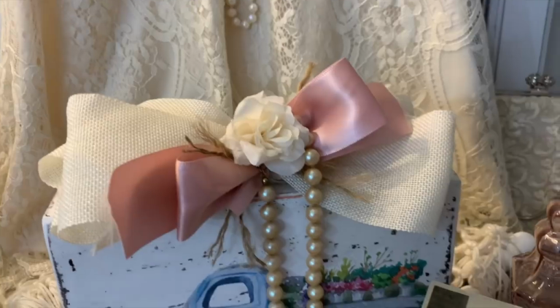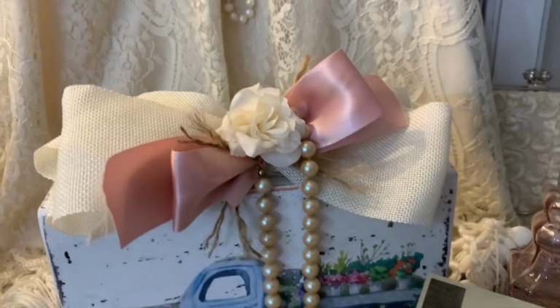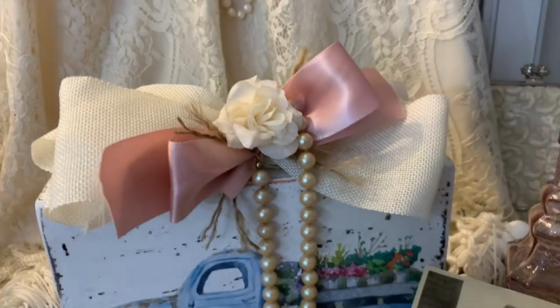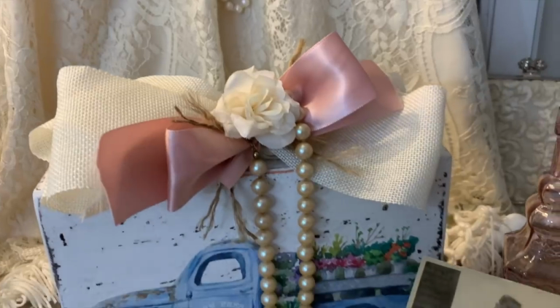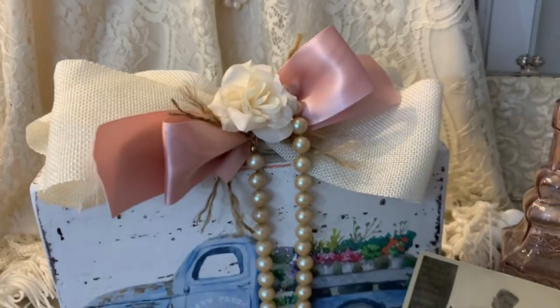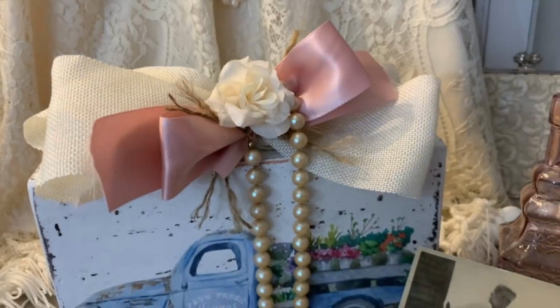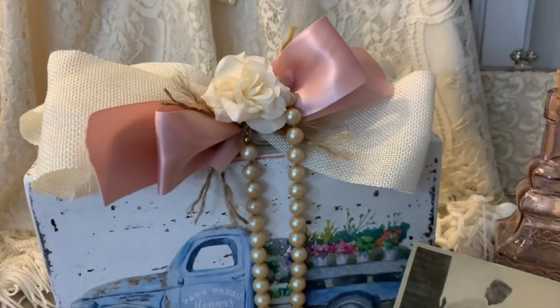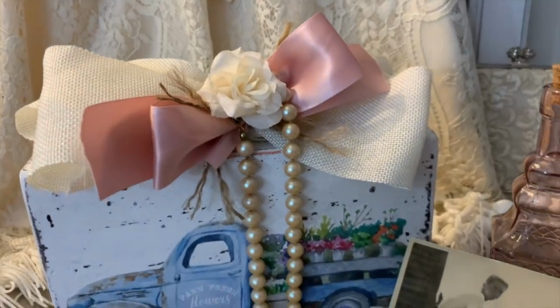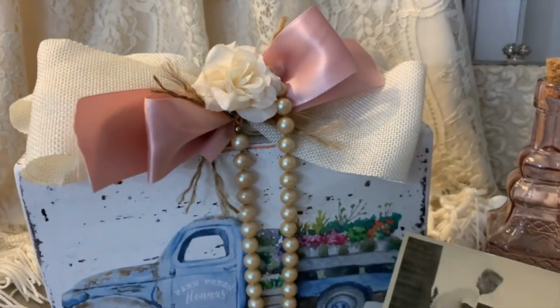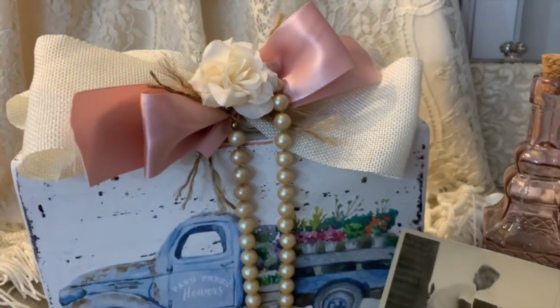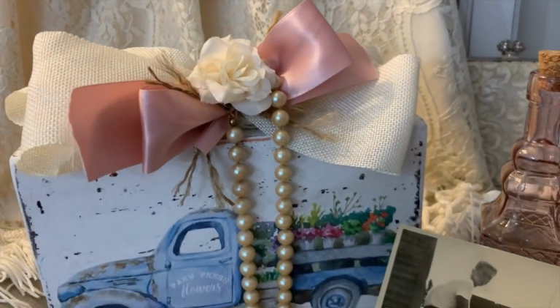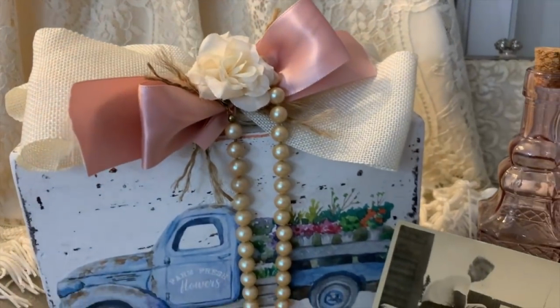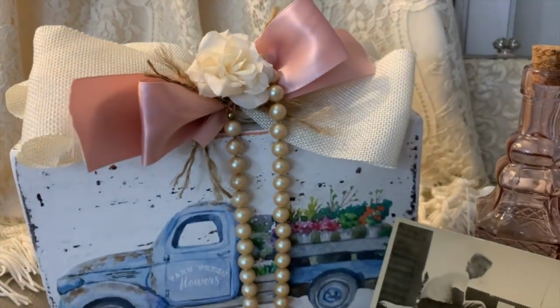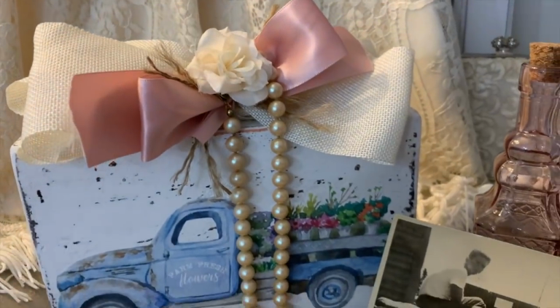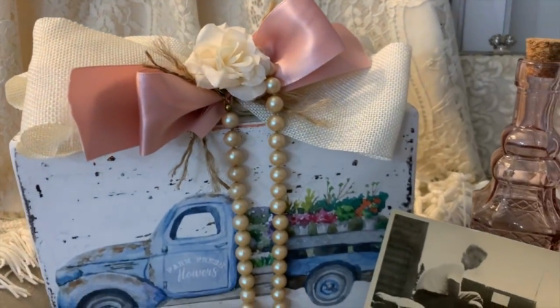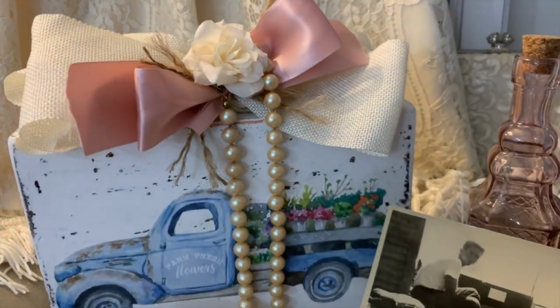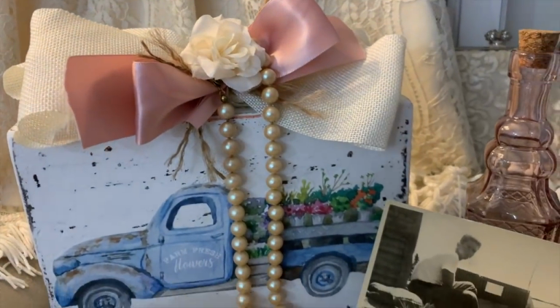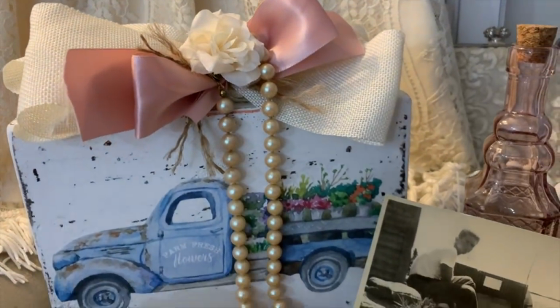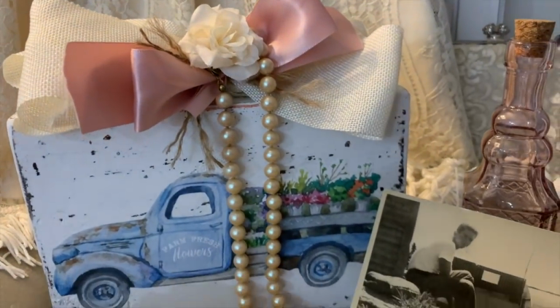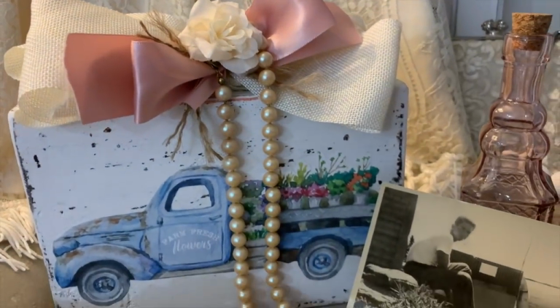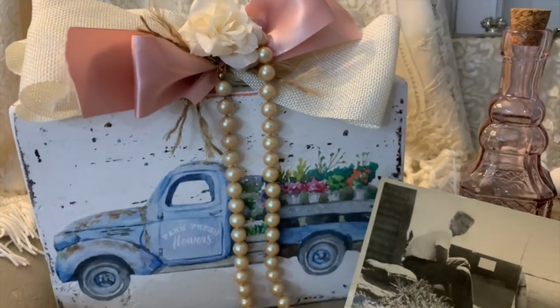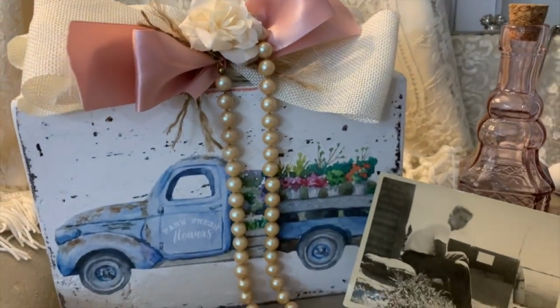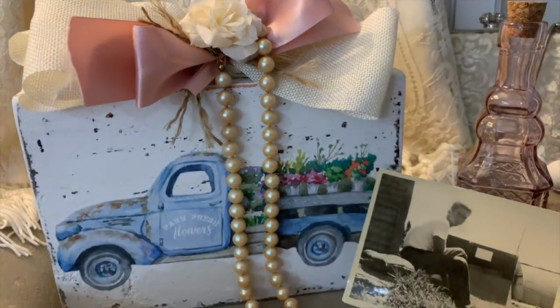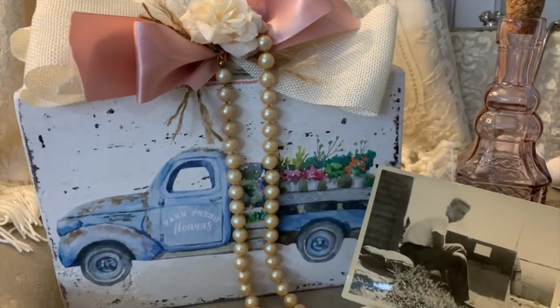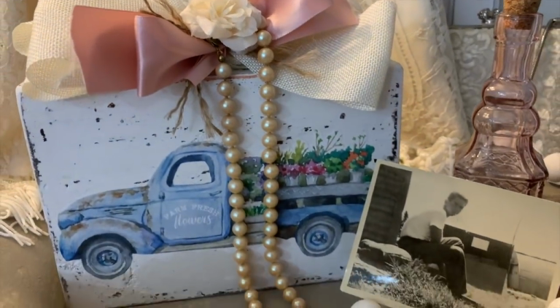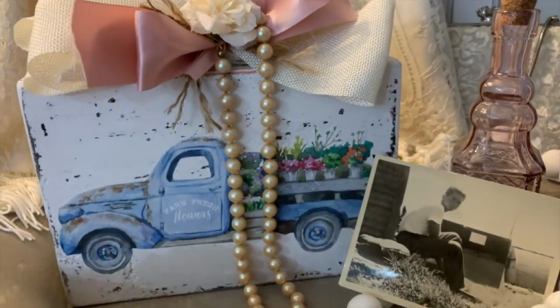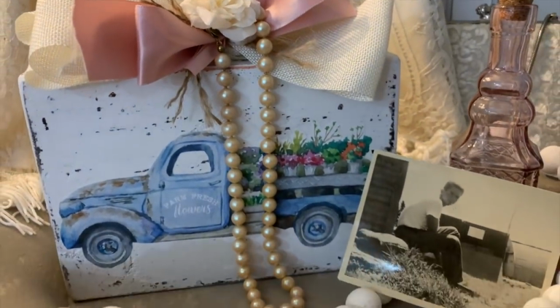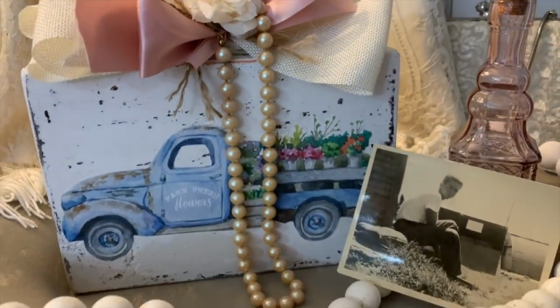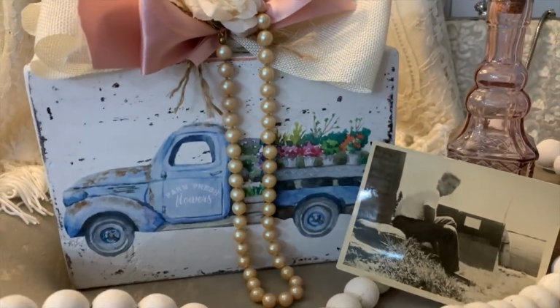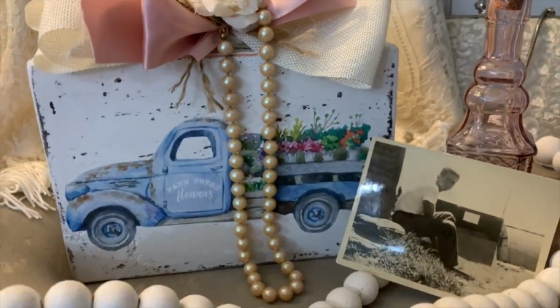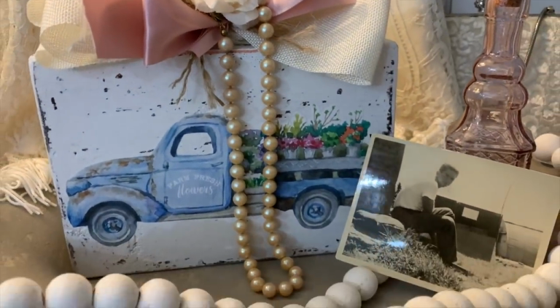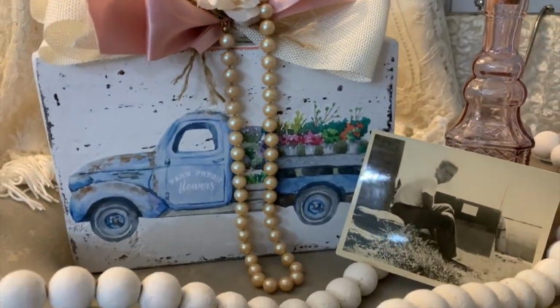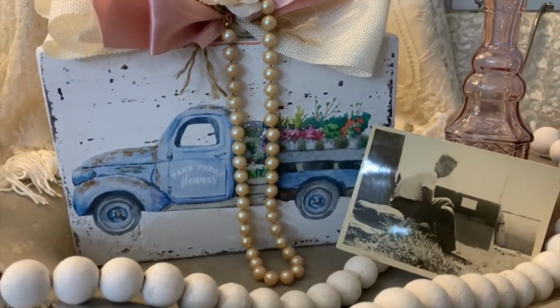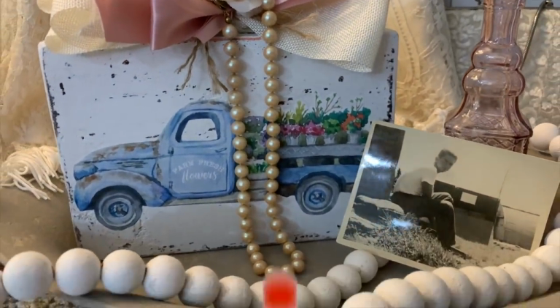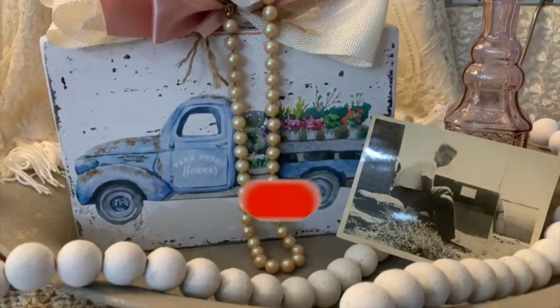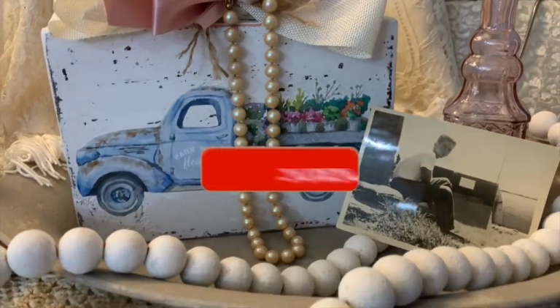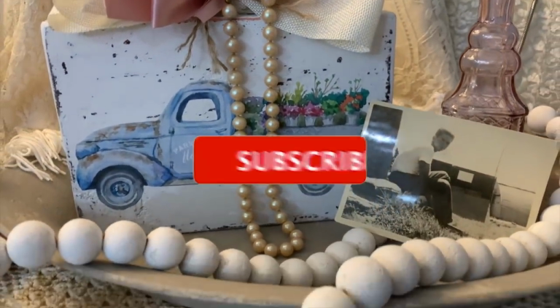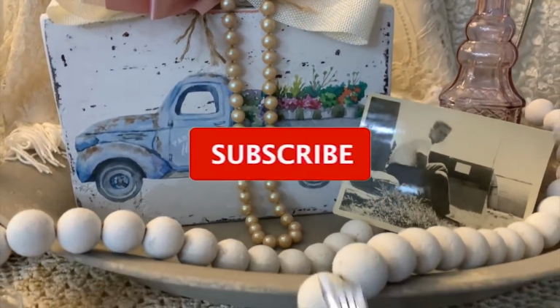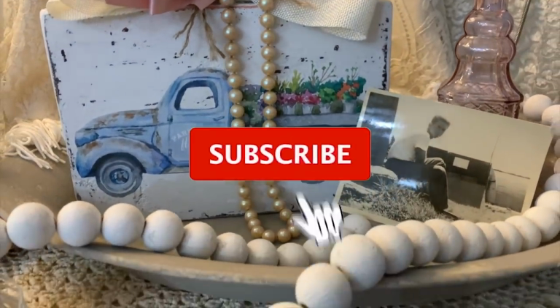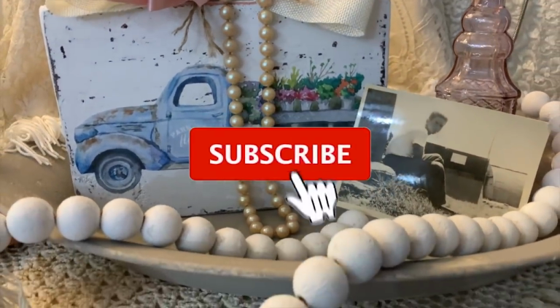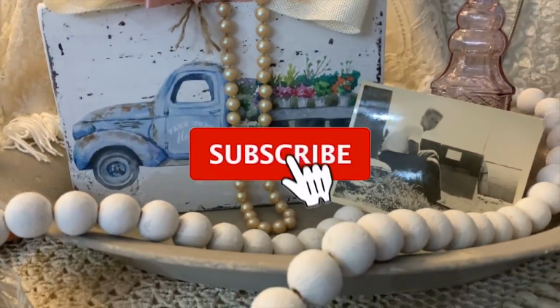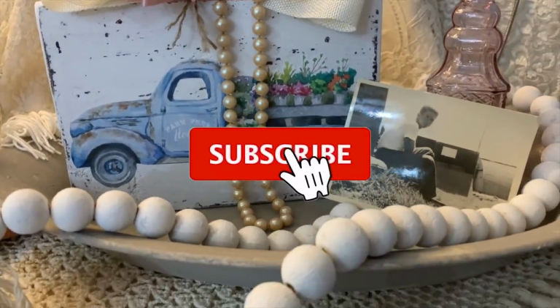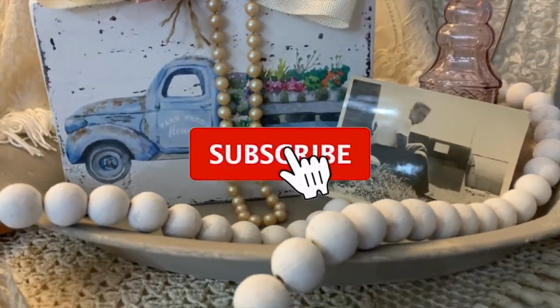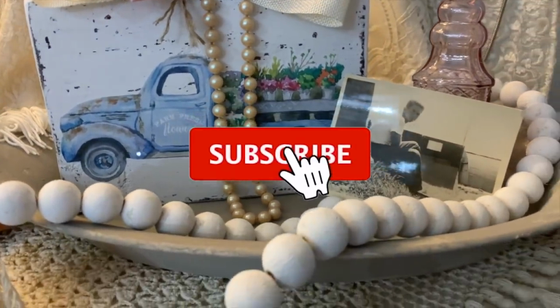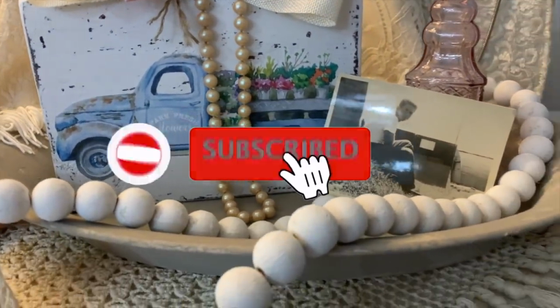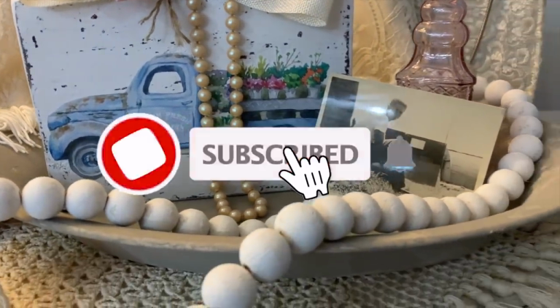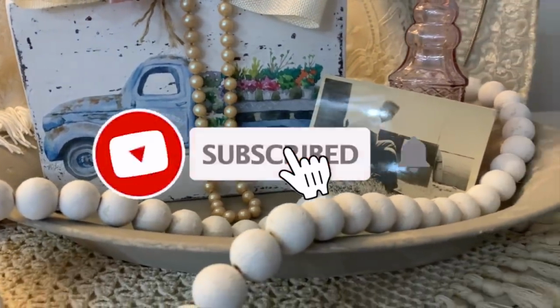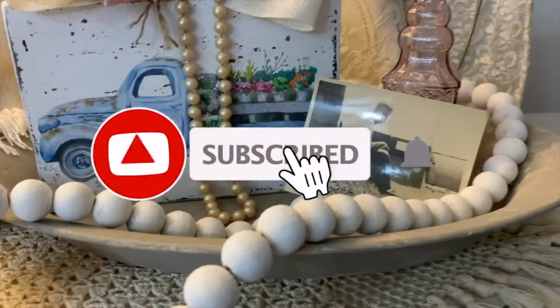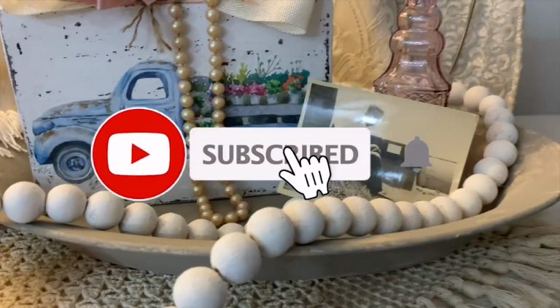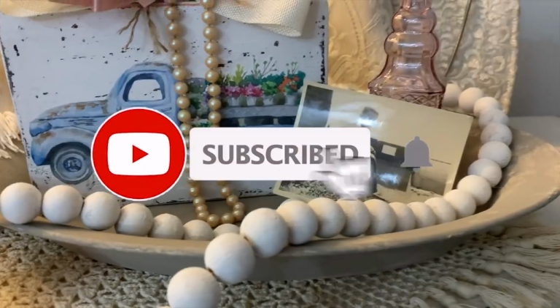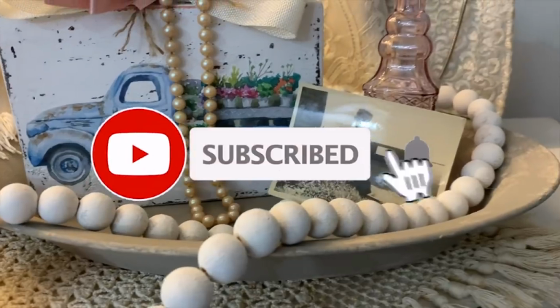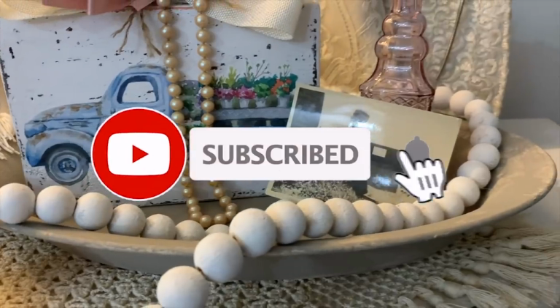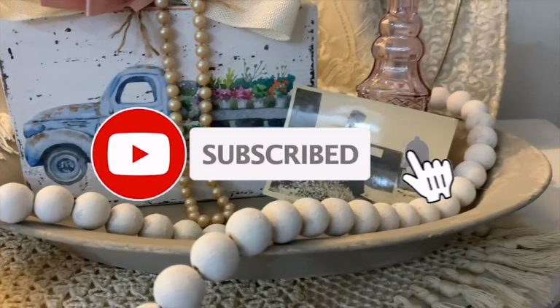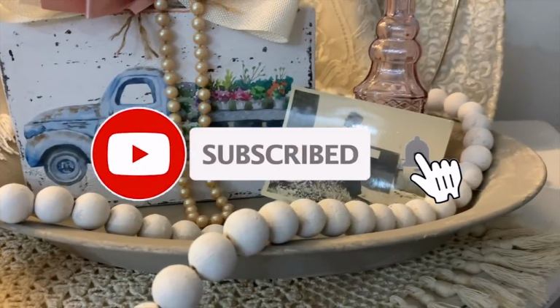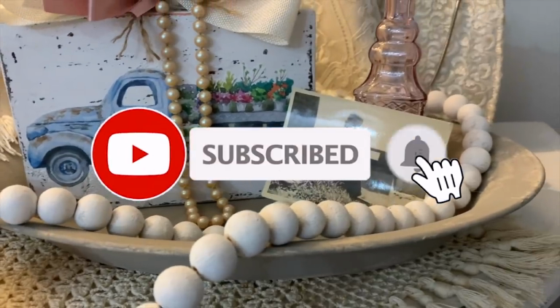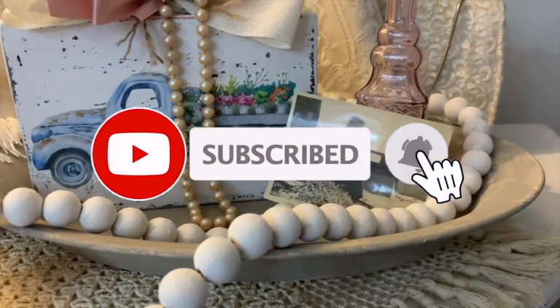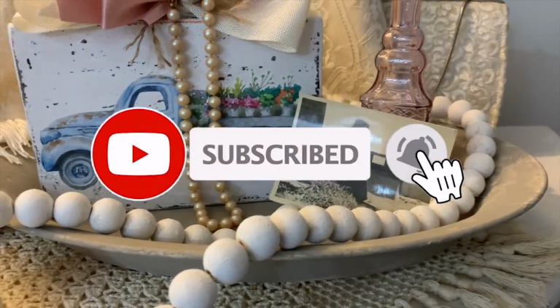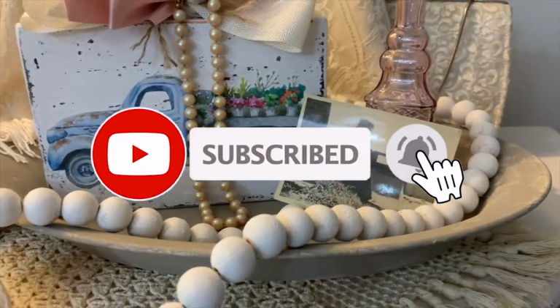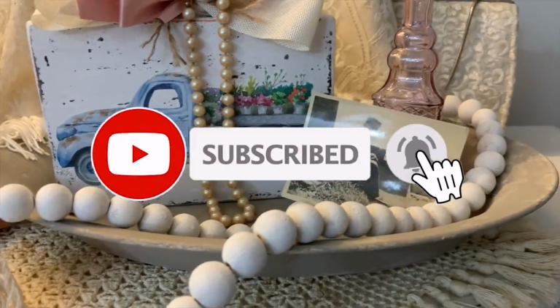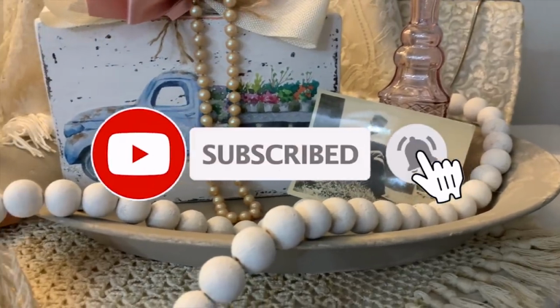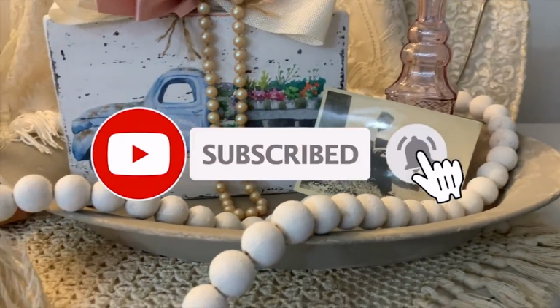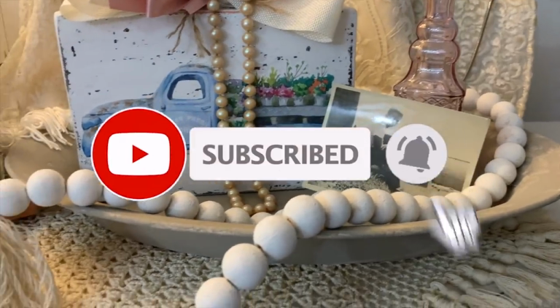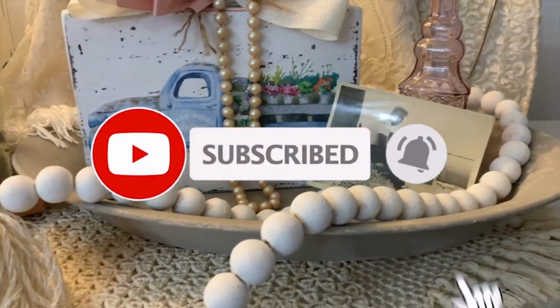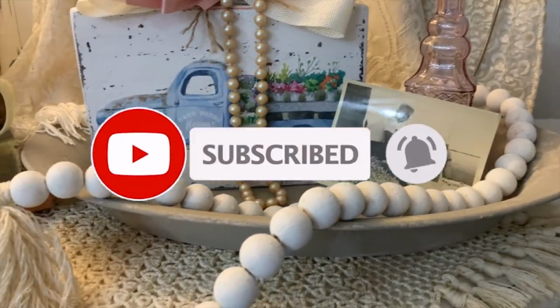If you like this video so far, I hope you'll hit that like button, and also, if you haven't subscribed to my channel yet, I'd love for you to.